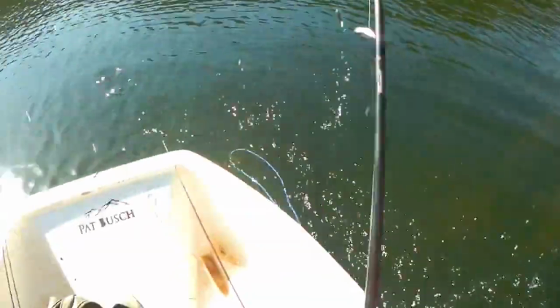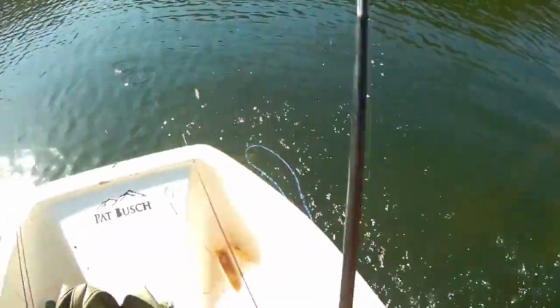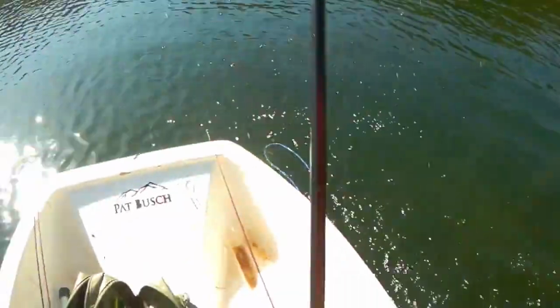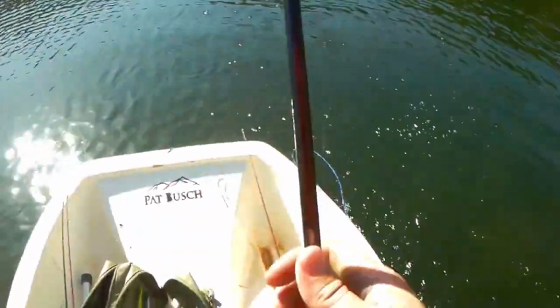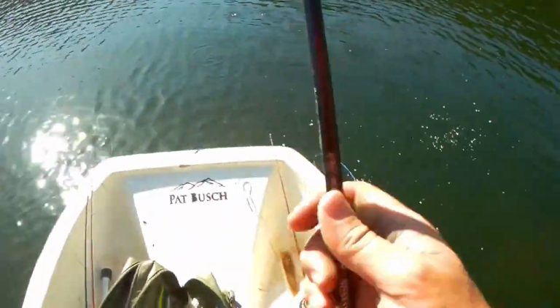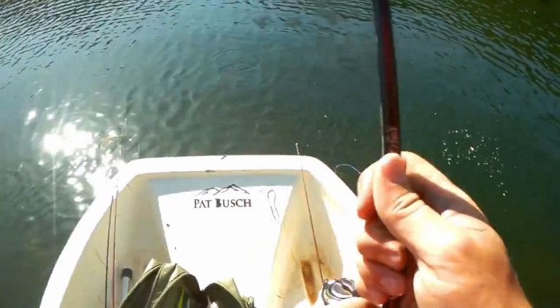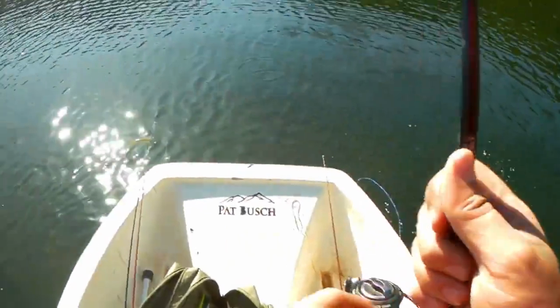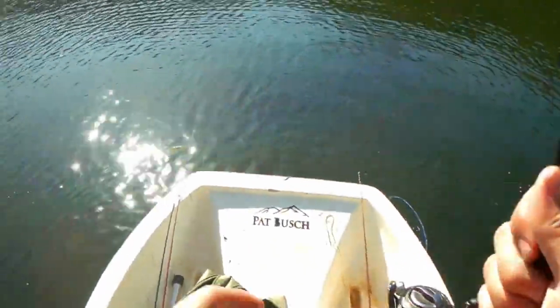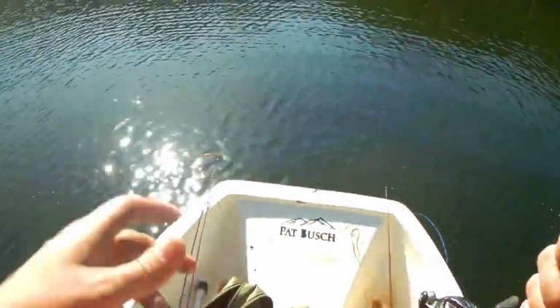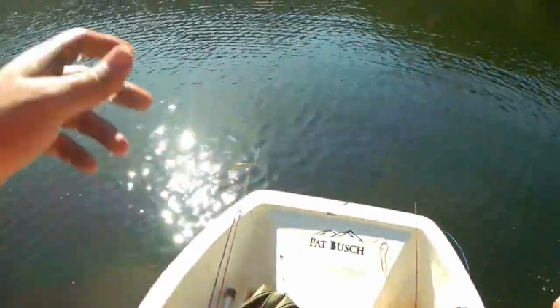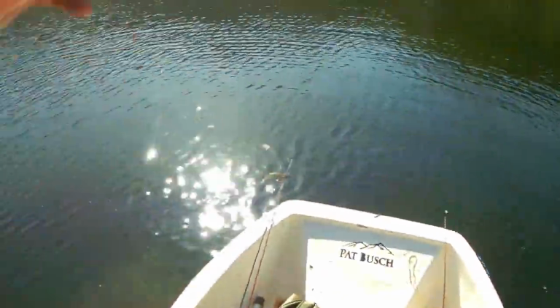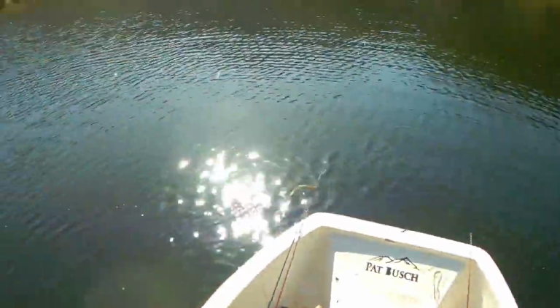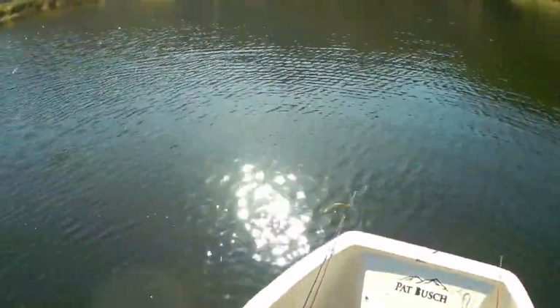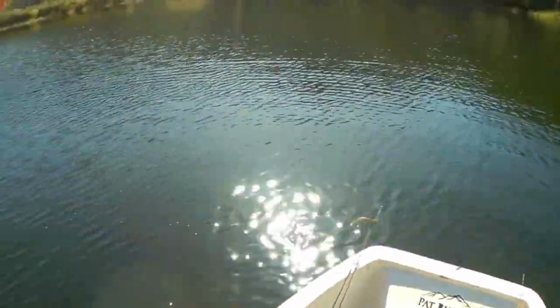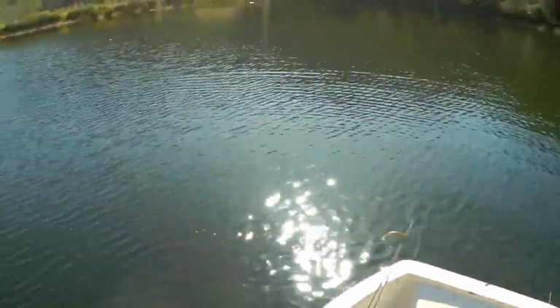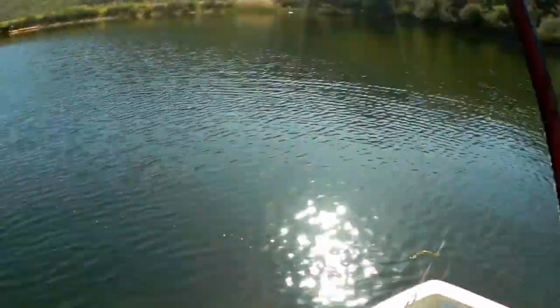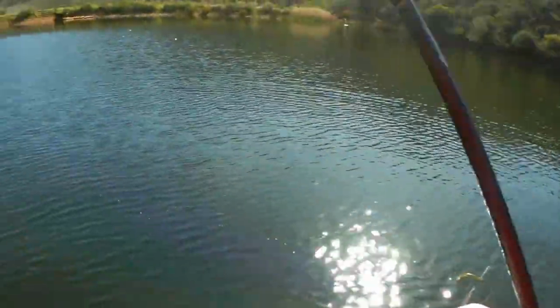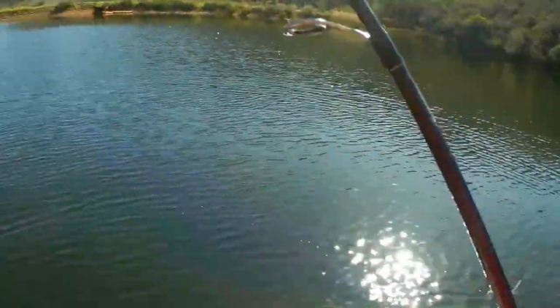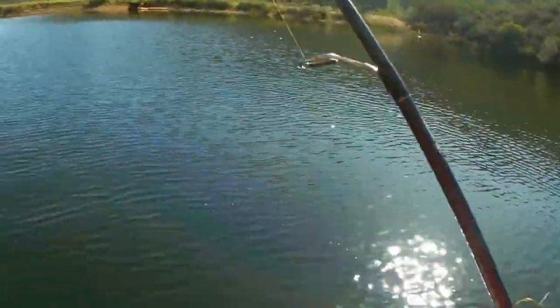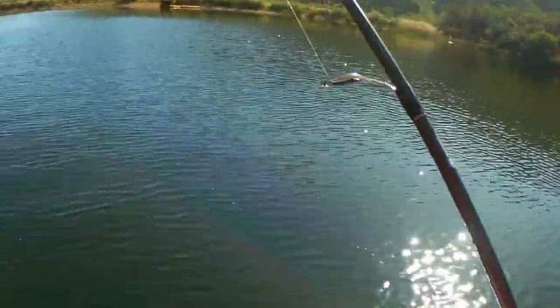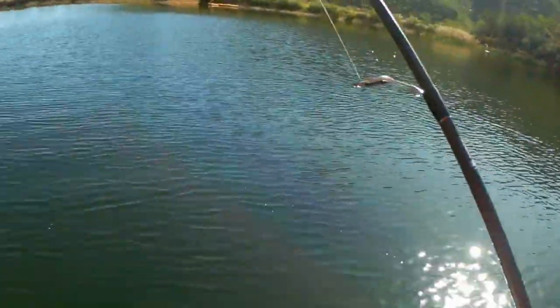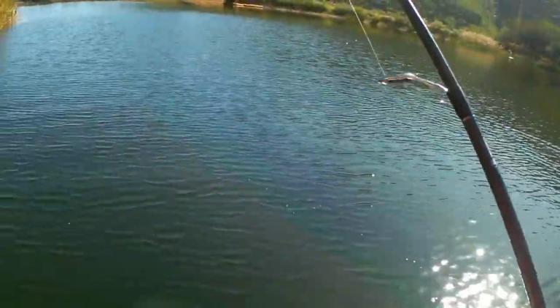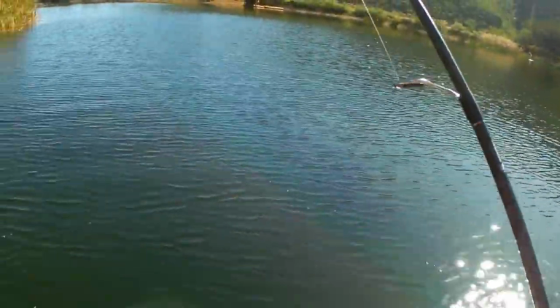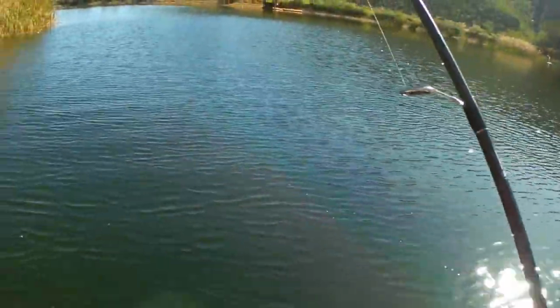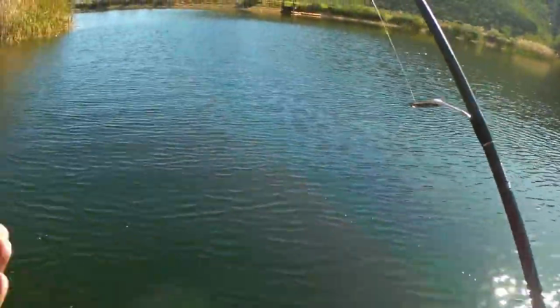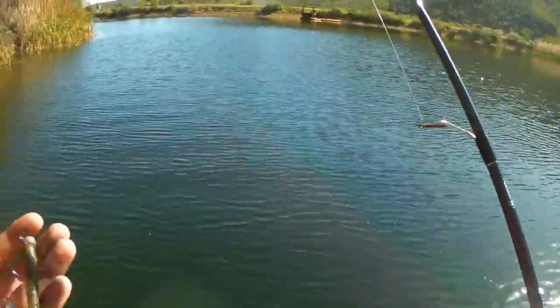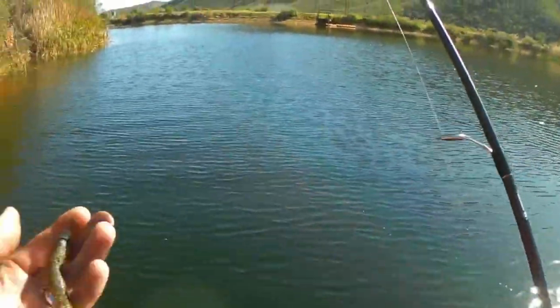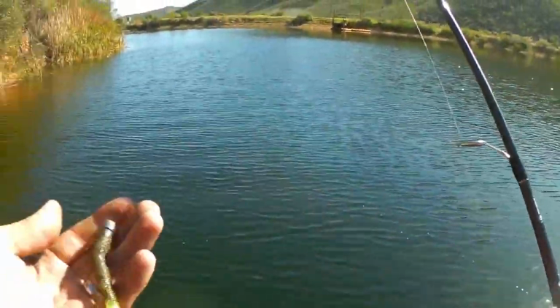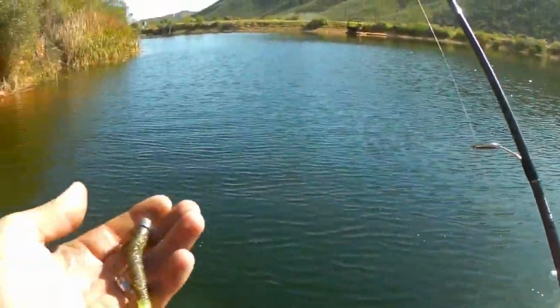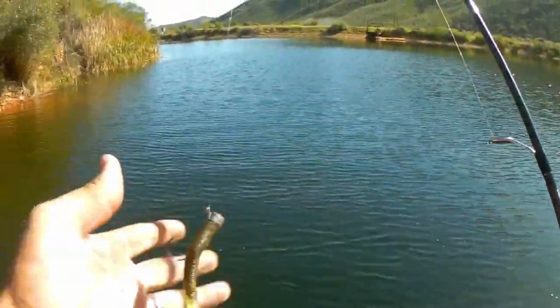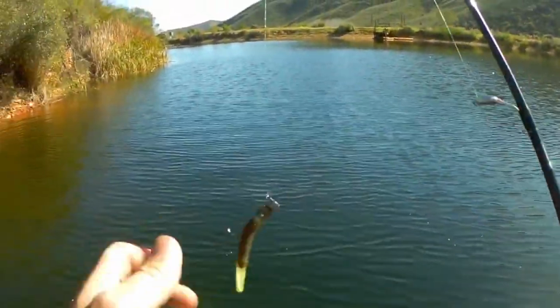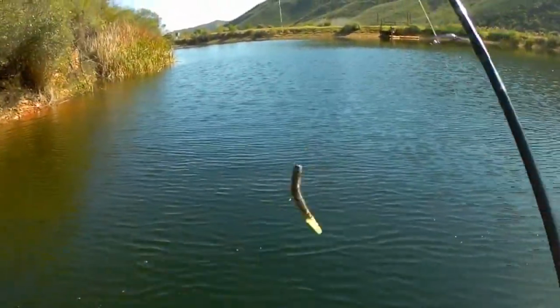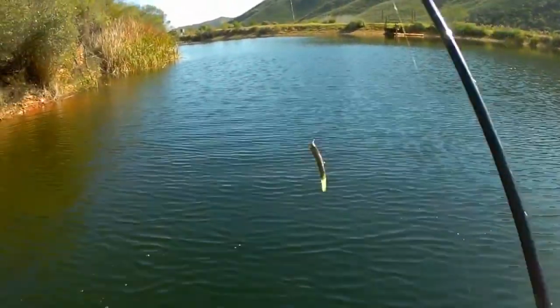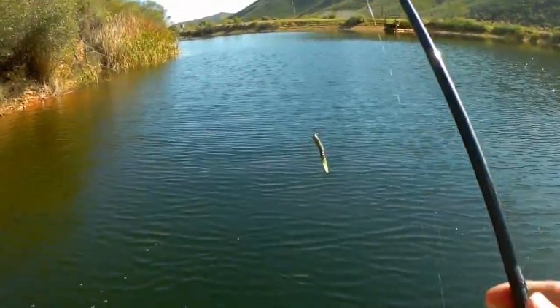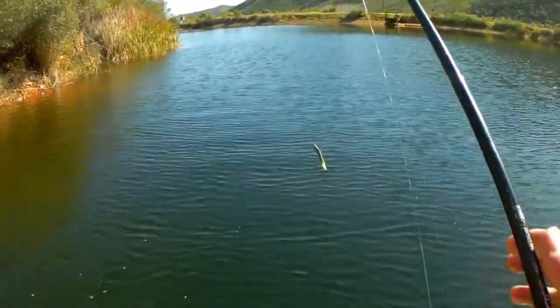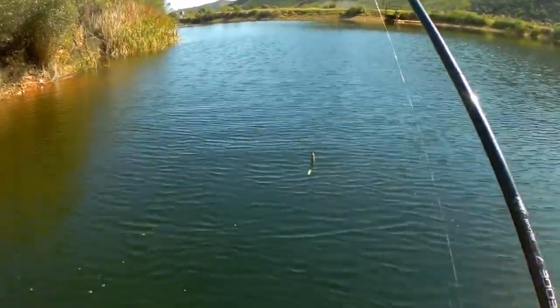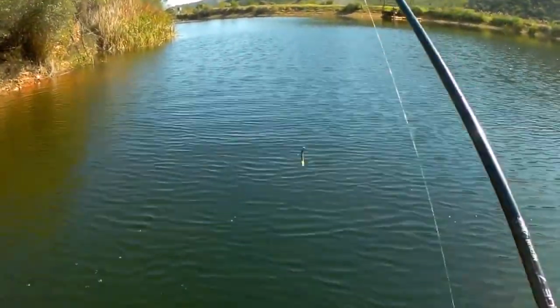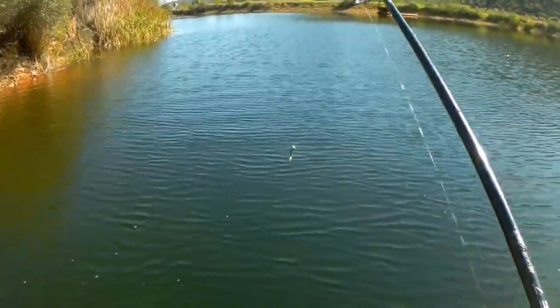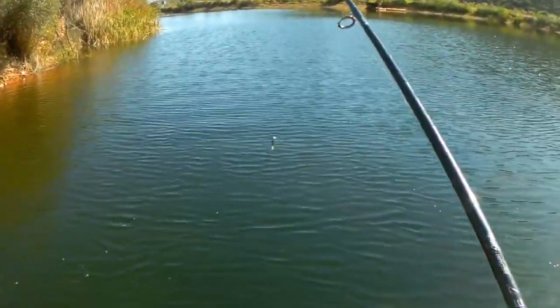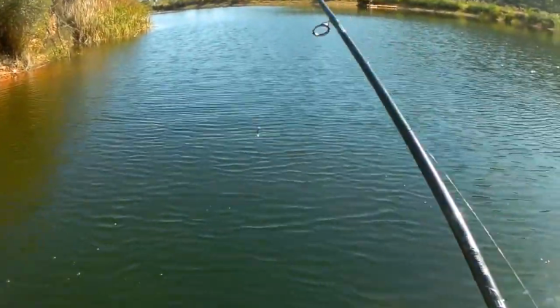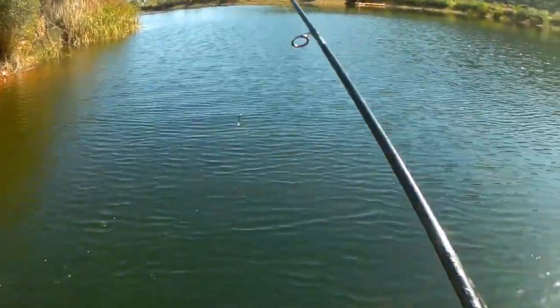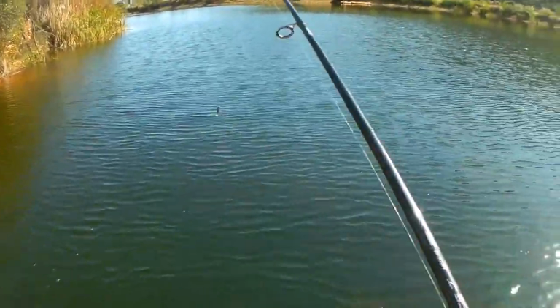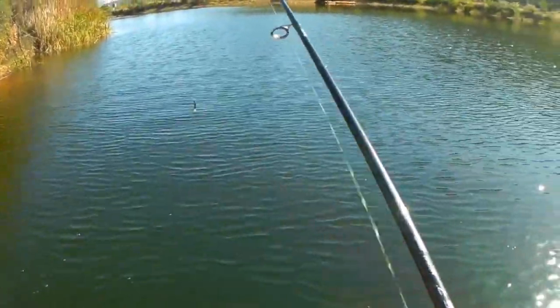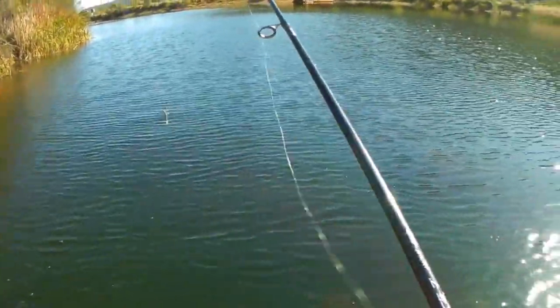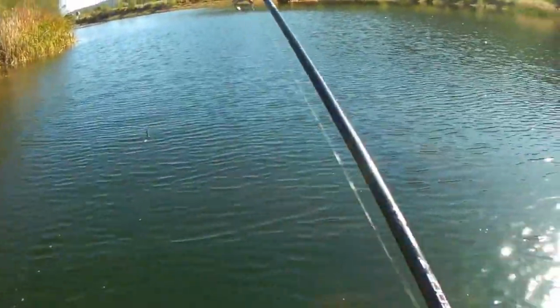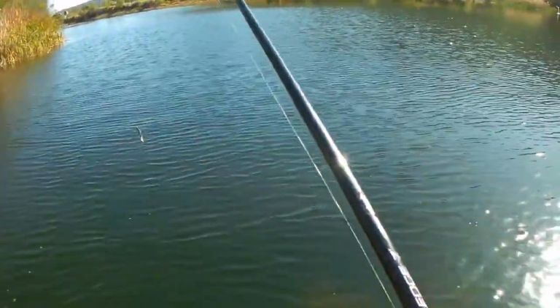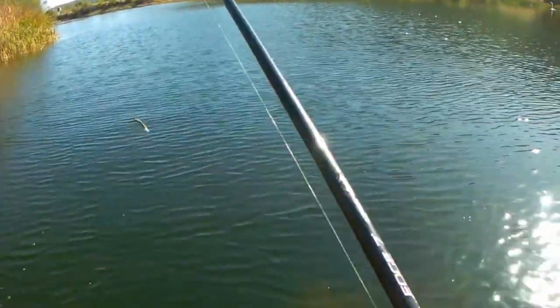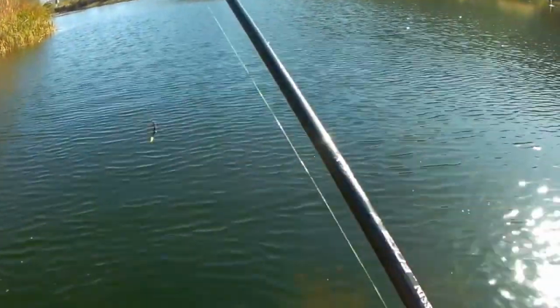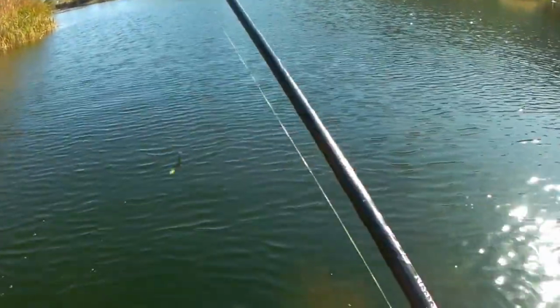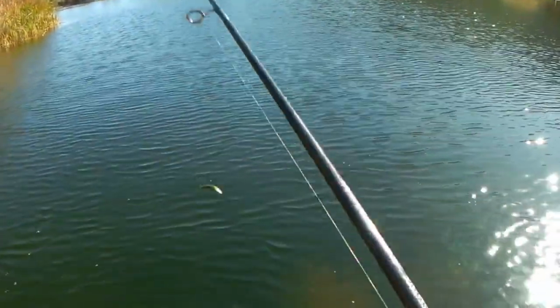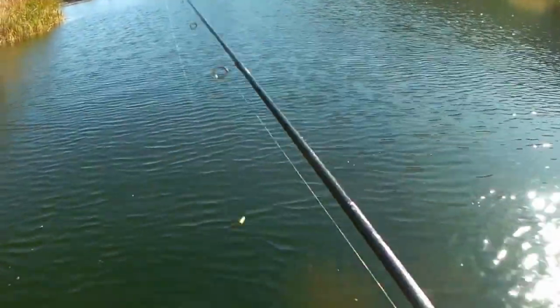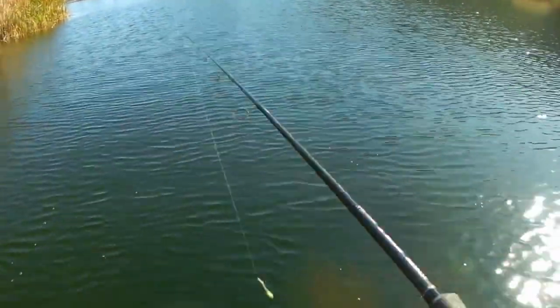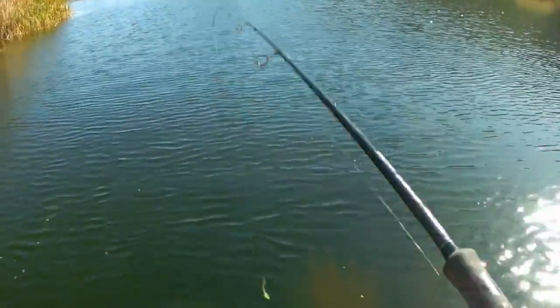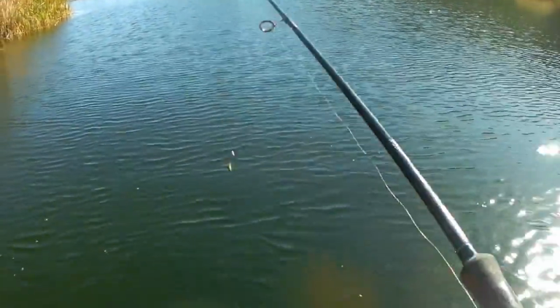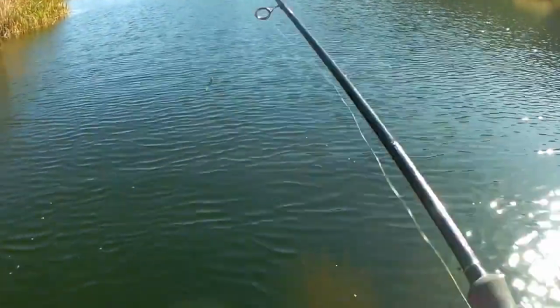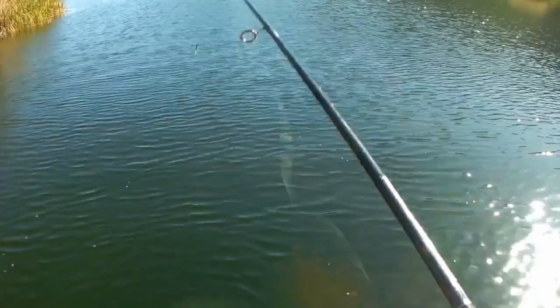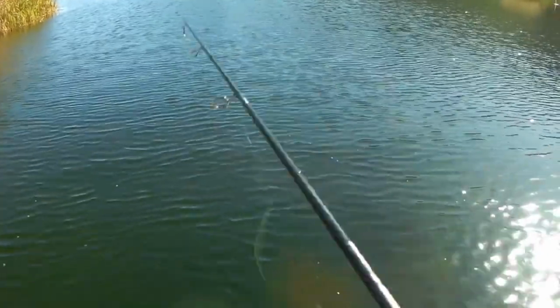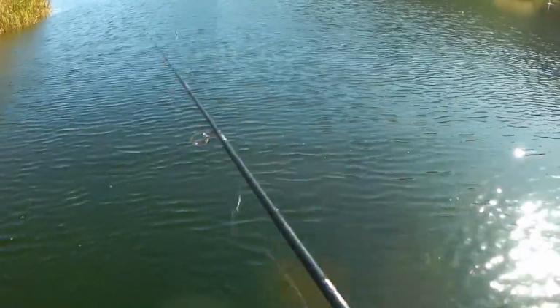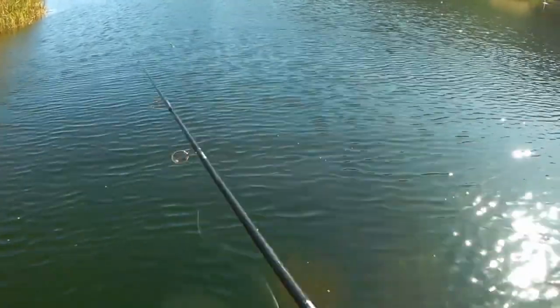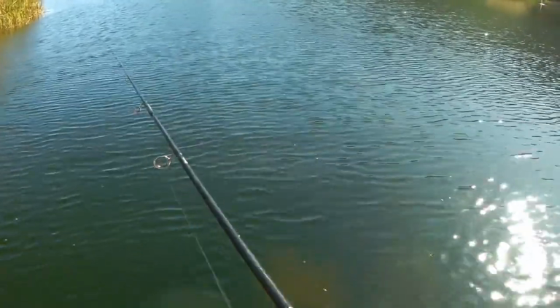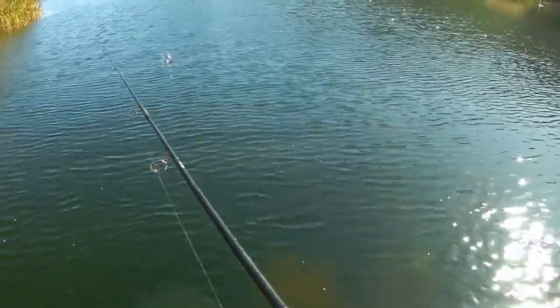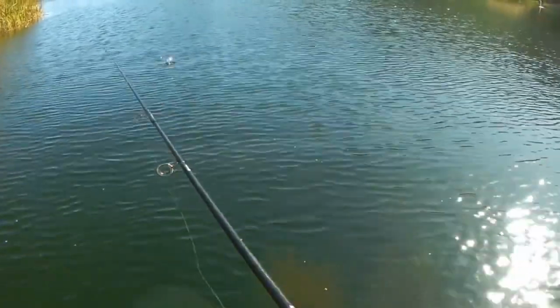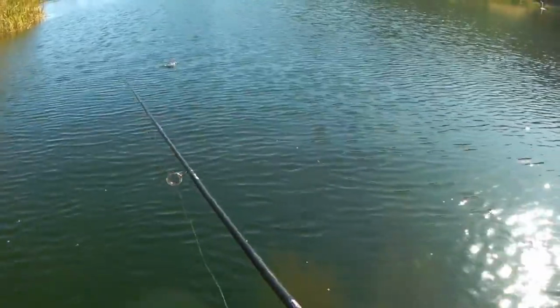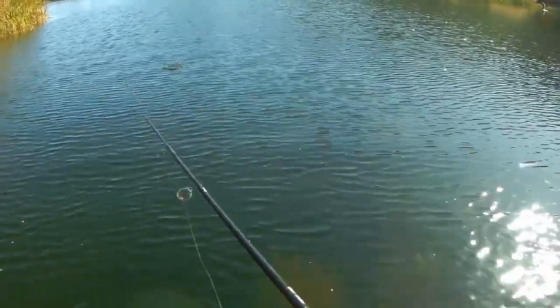The Ned Rig — it's such a simple little lure, but it catches fish.